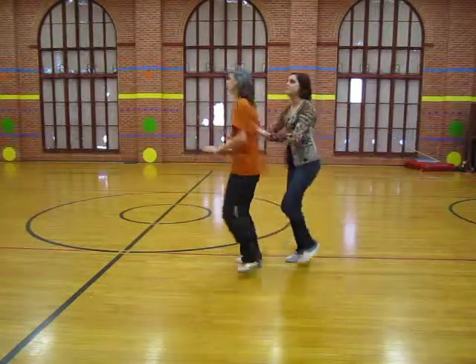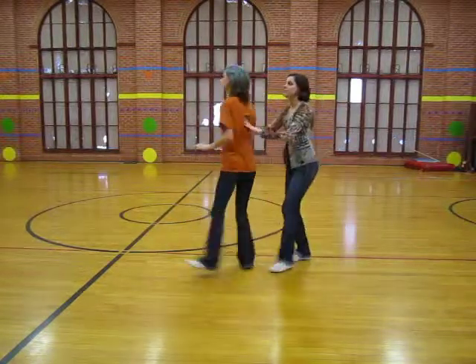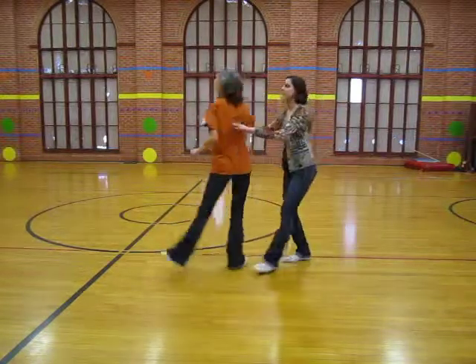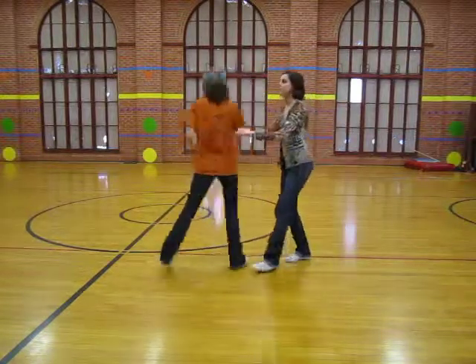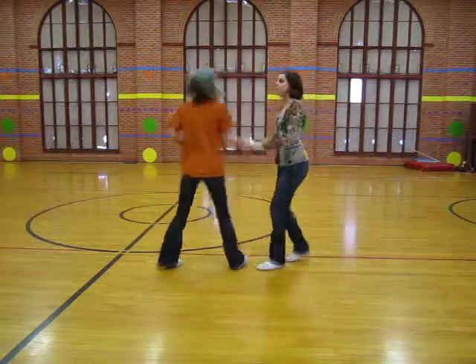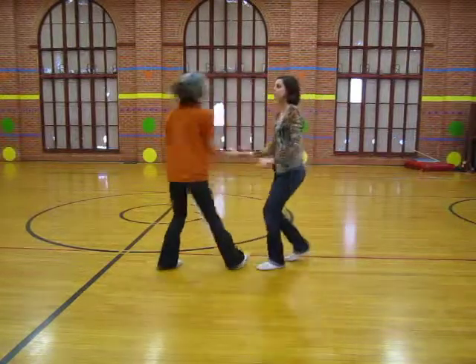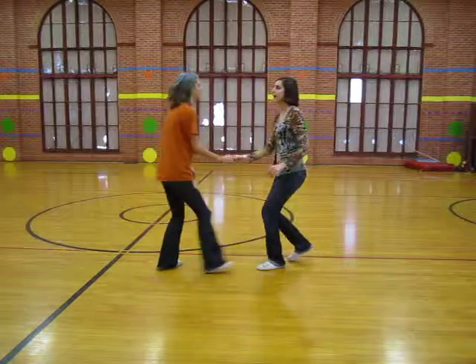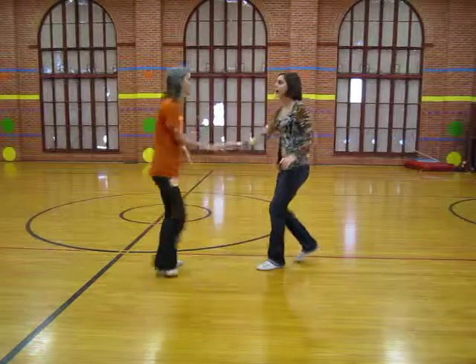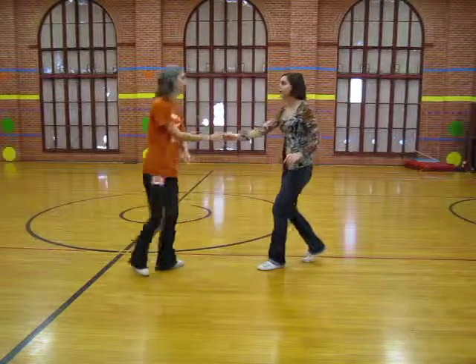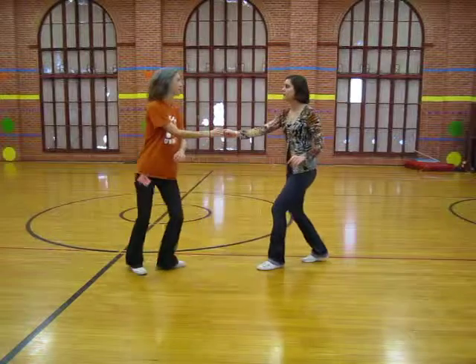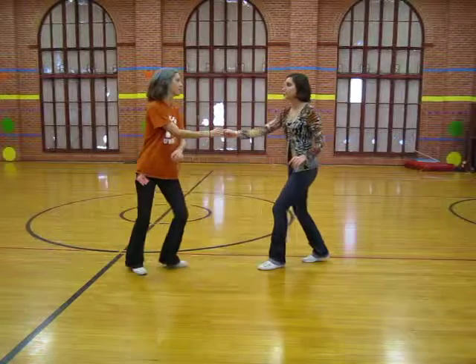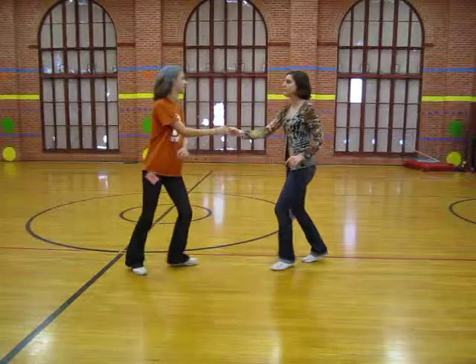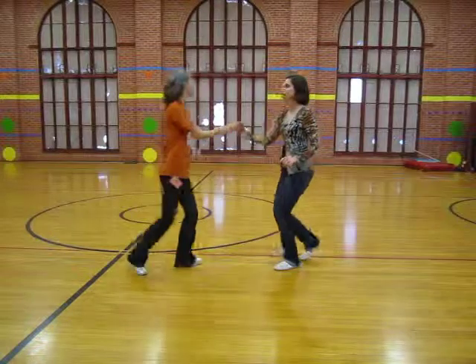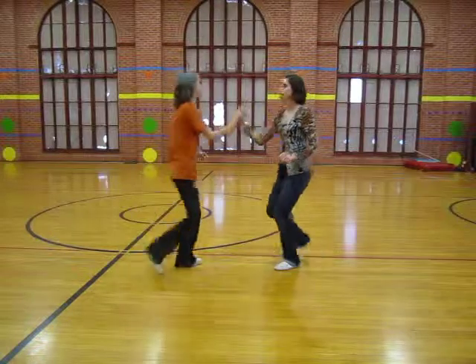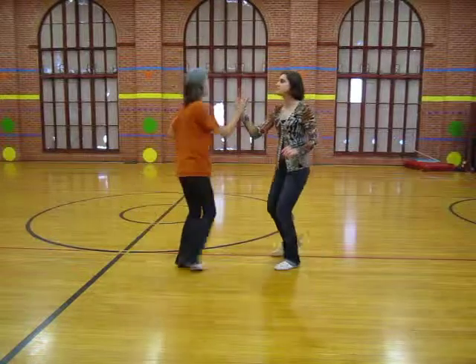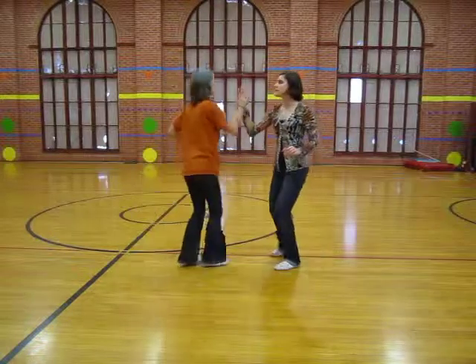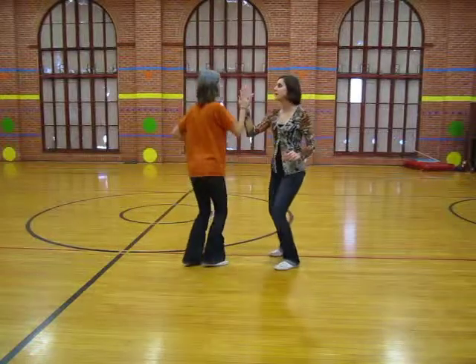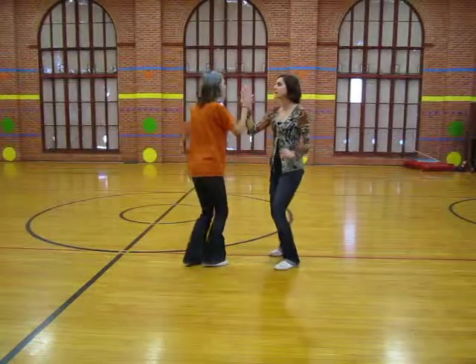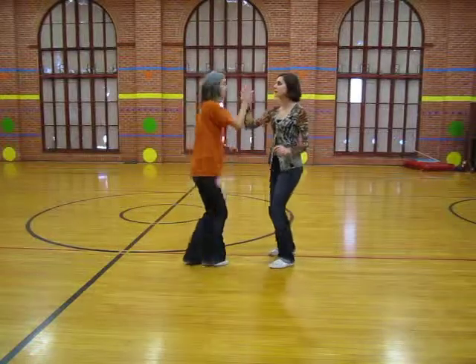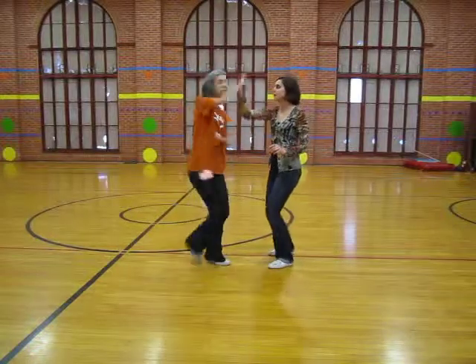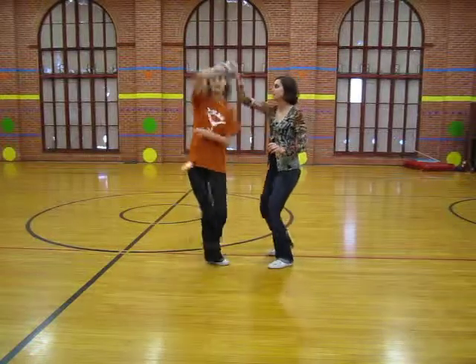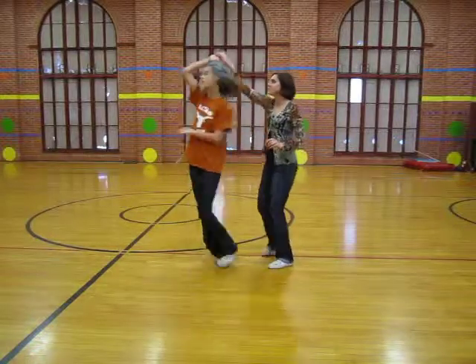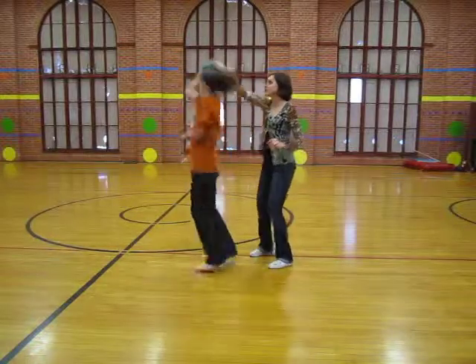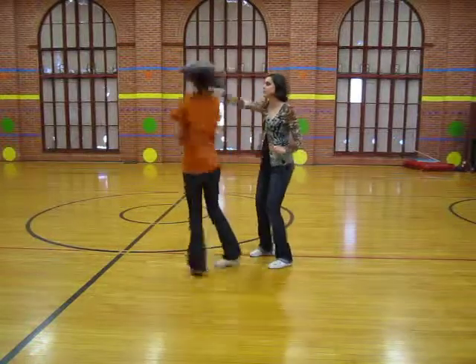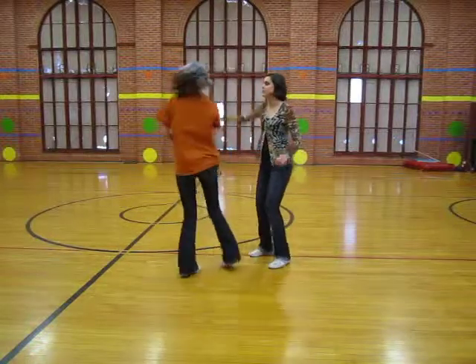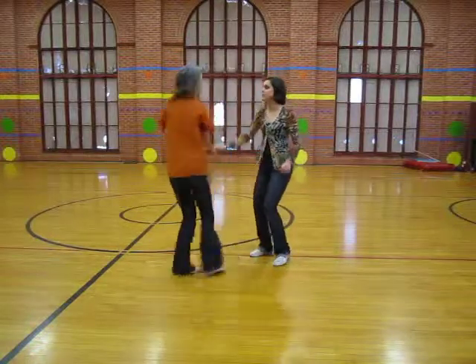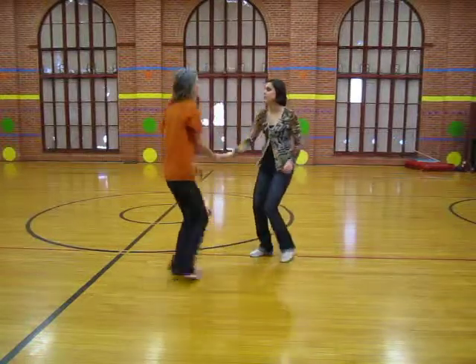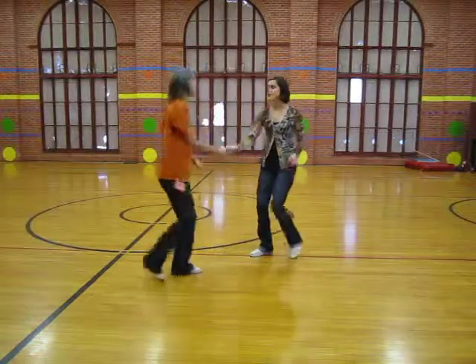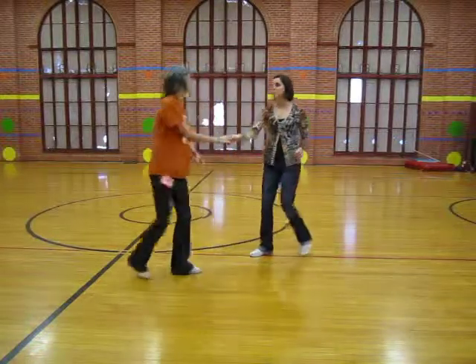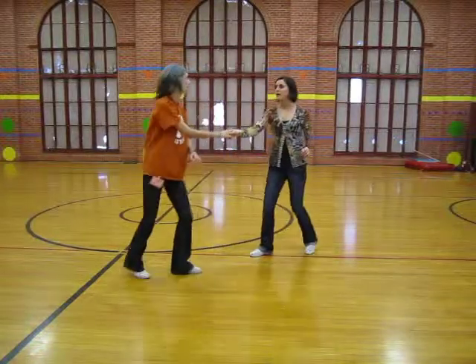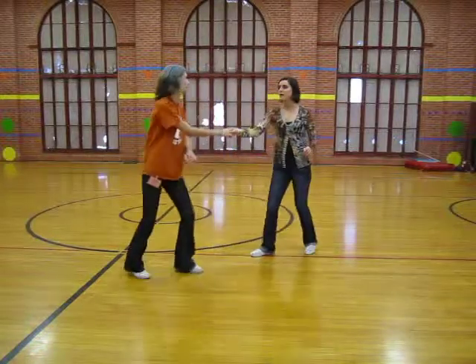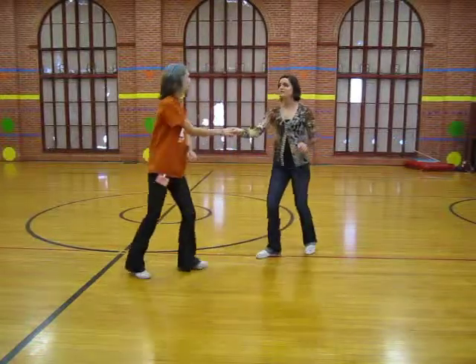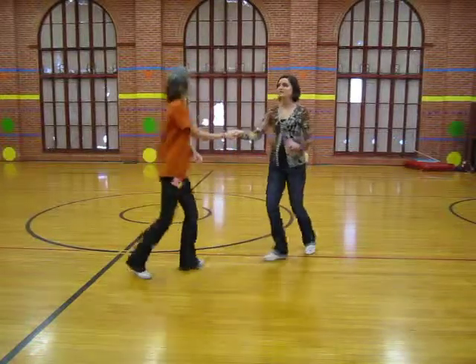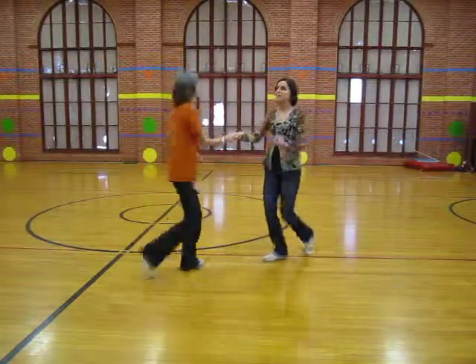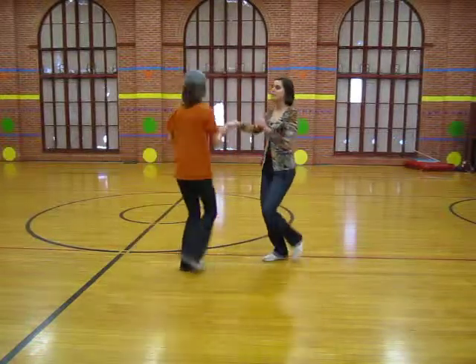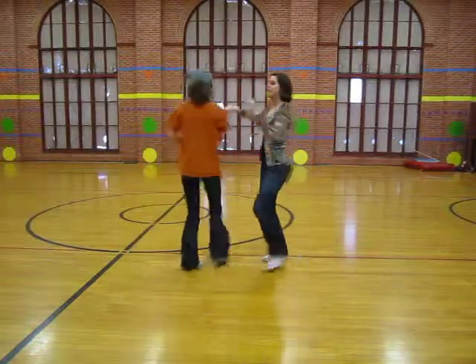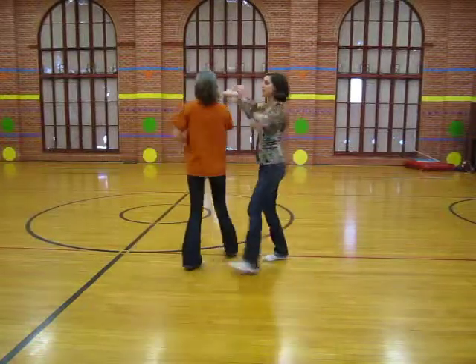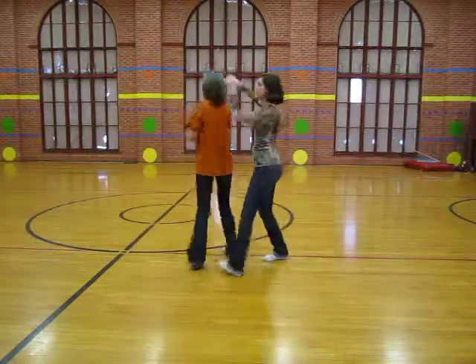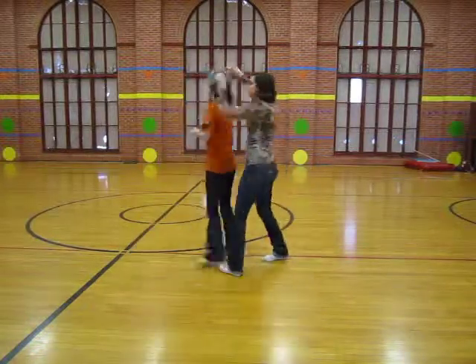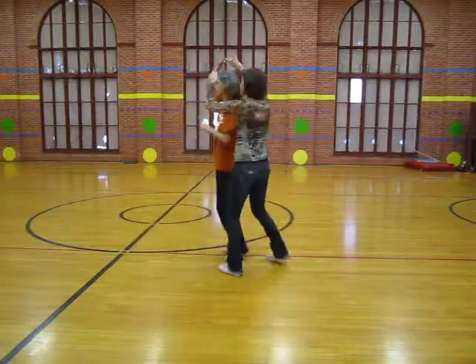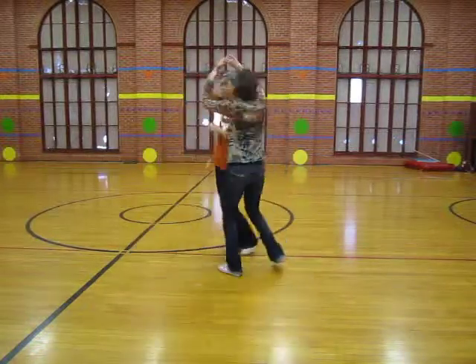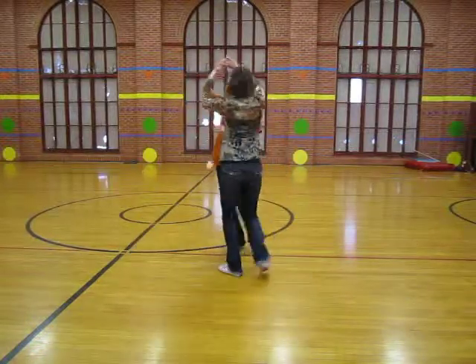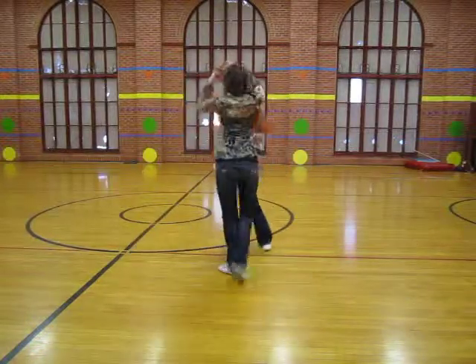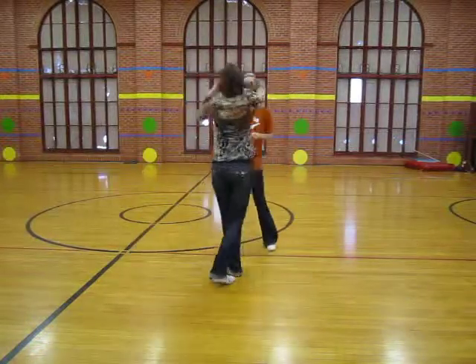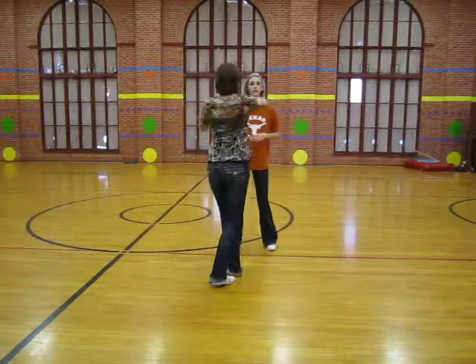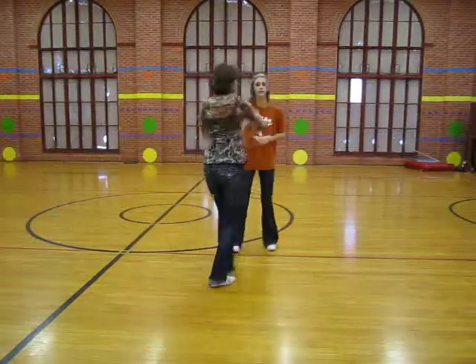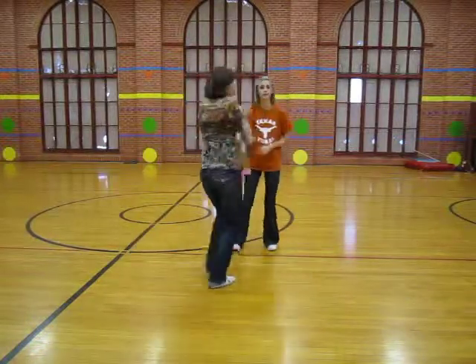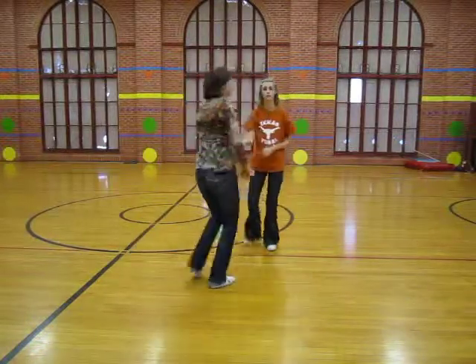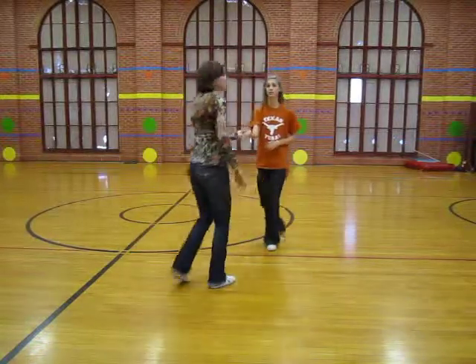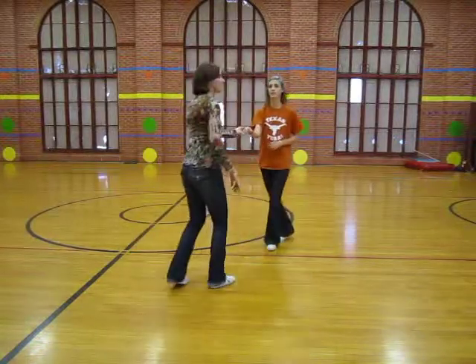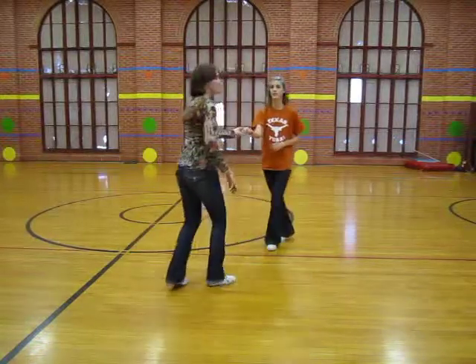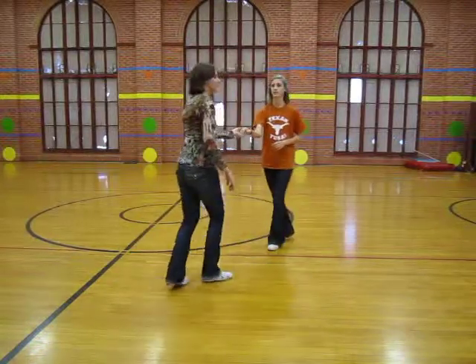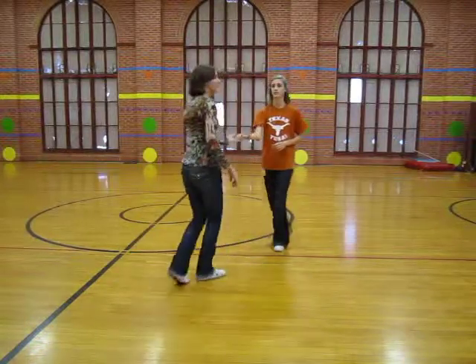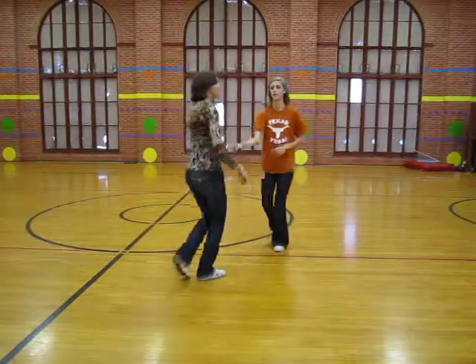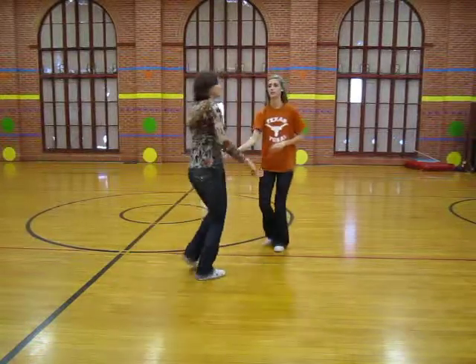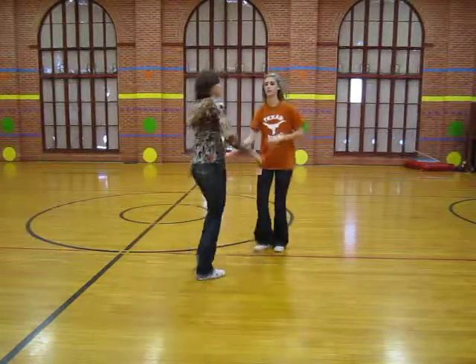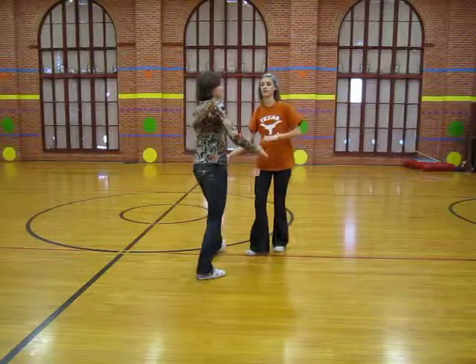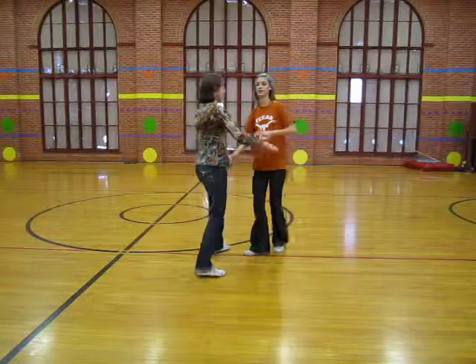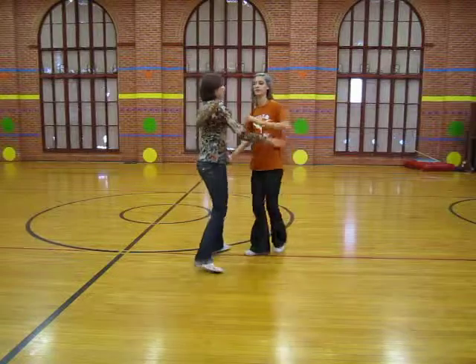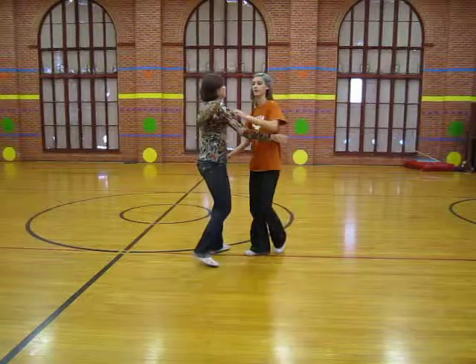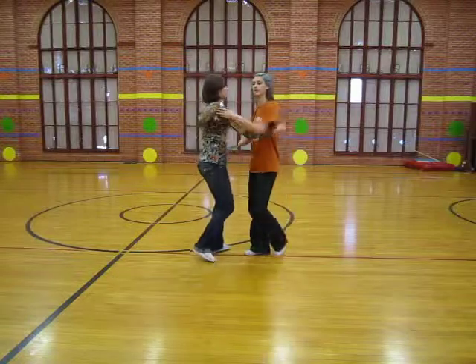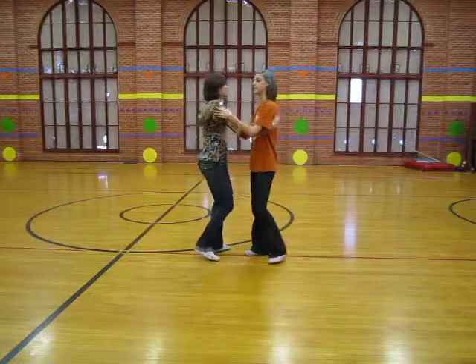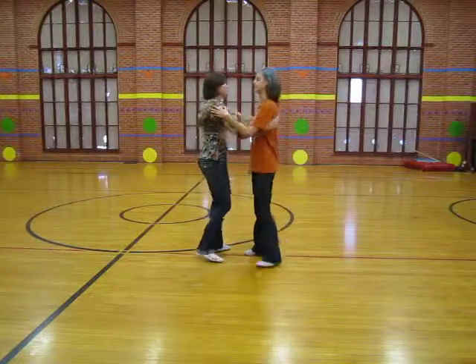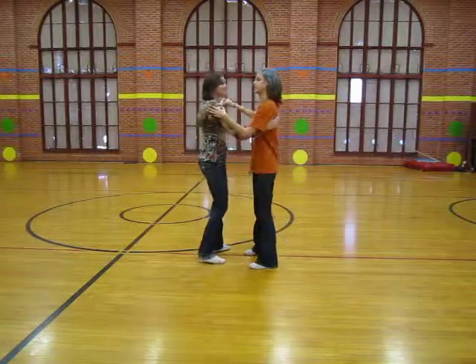Send your follow out, tuck, turn, rock step, and then you can just go back to regular basic count swing.